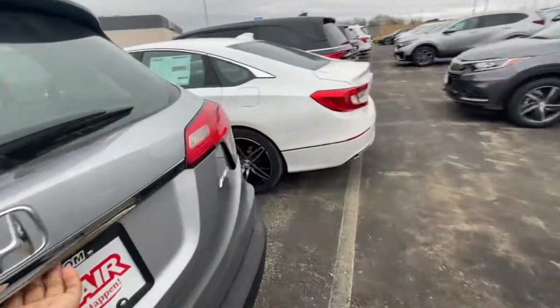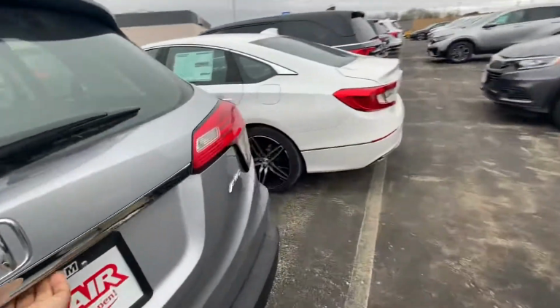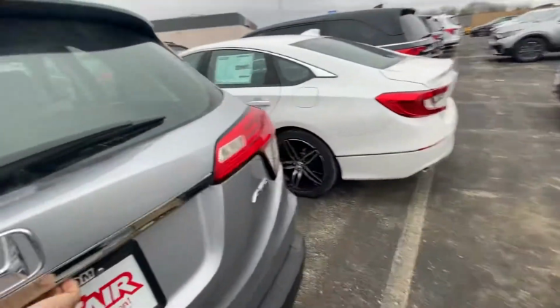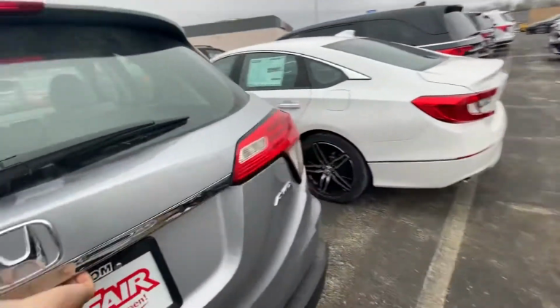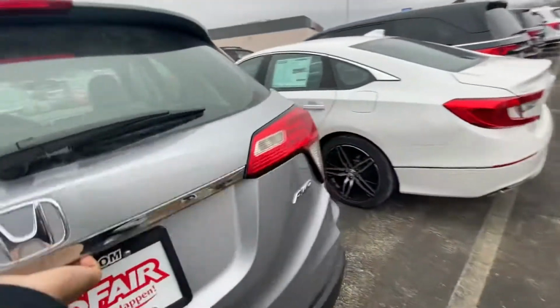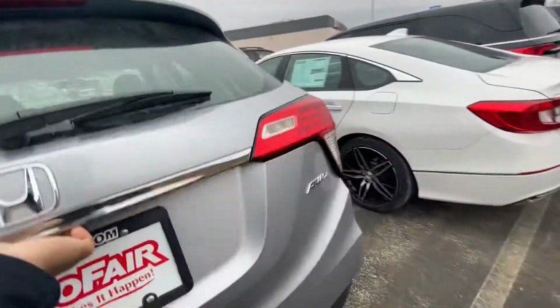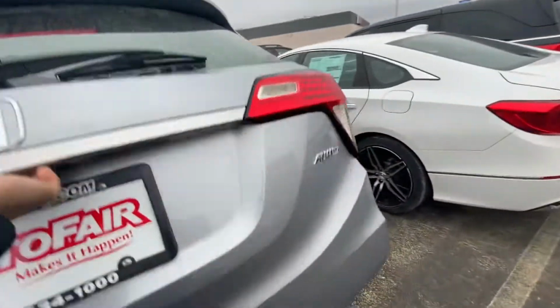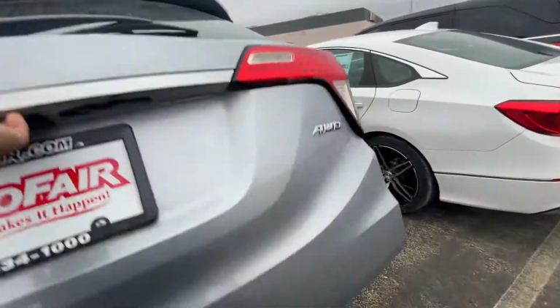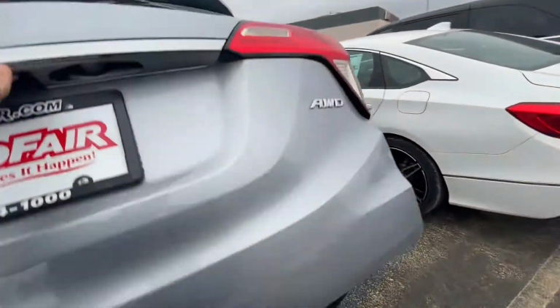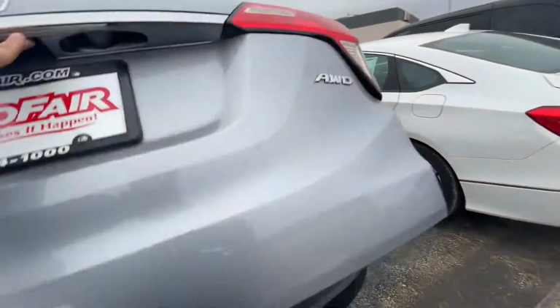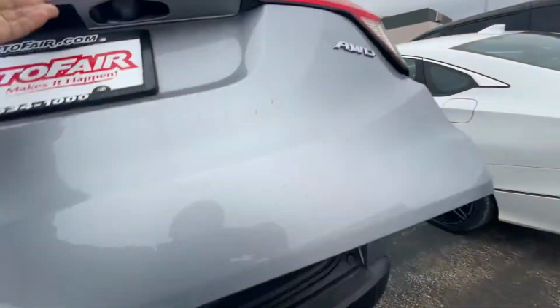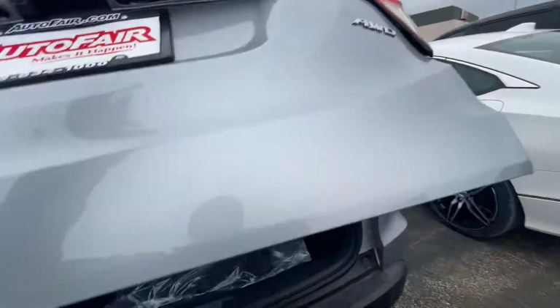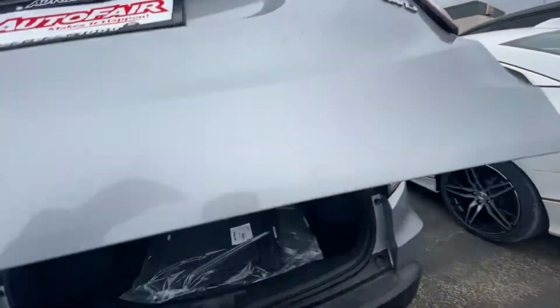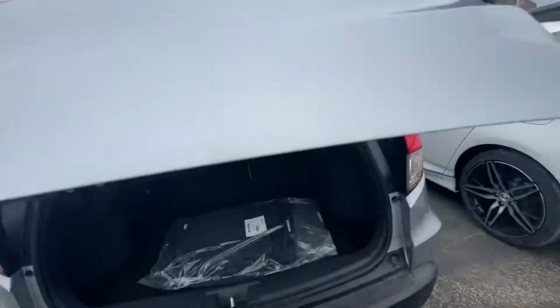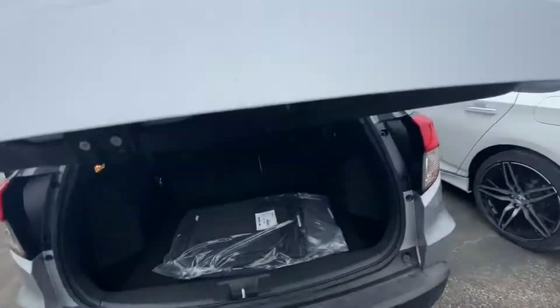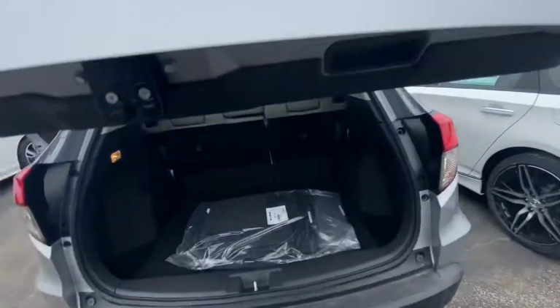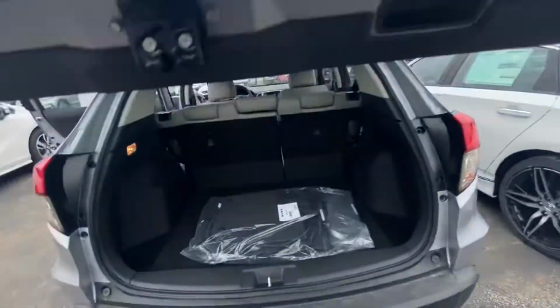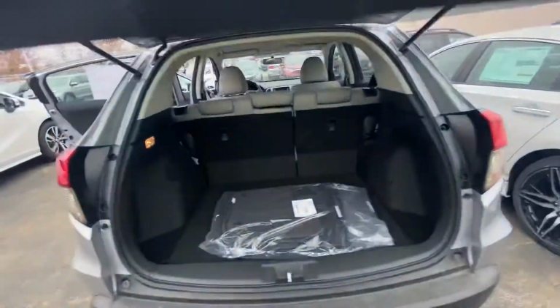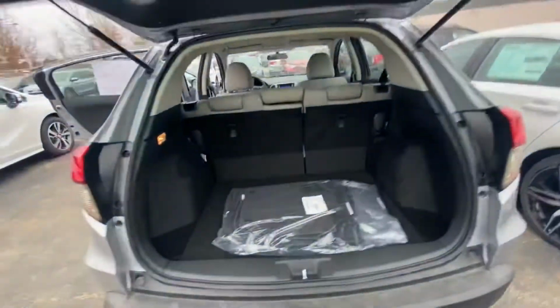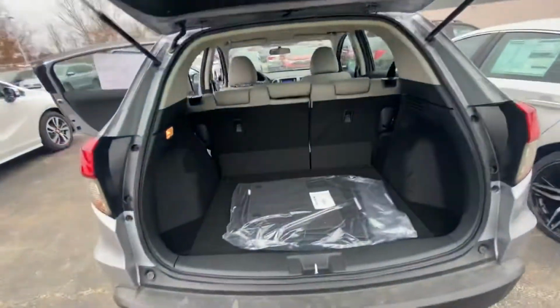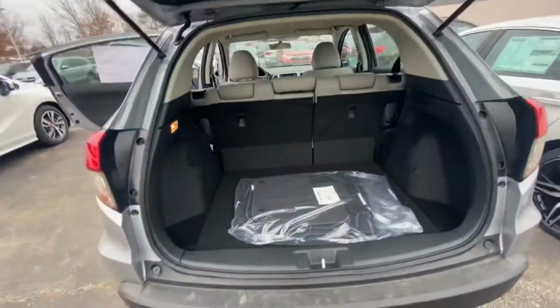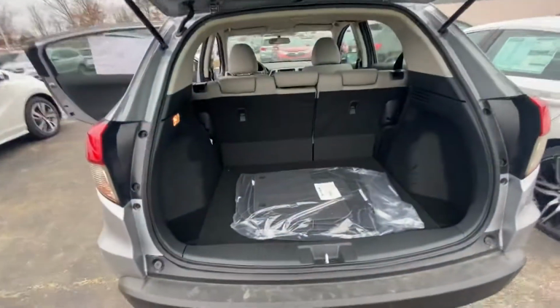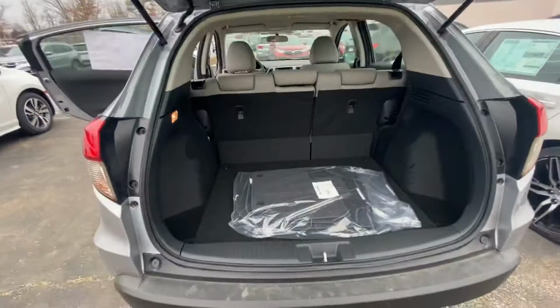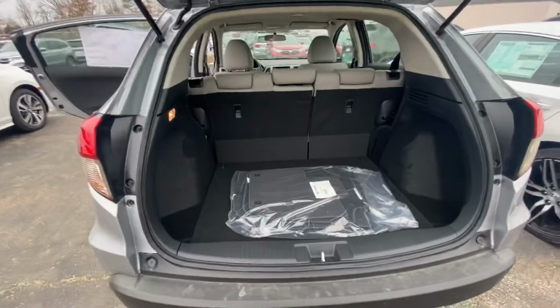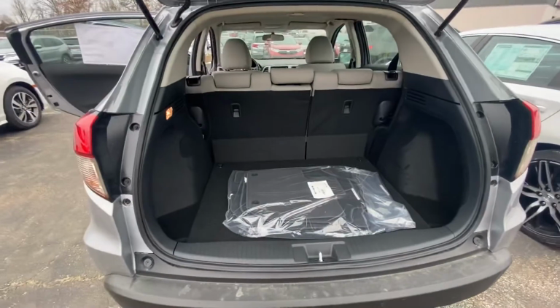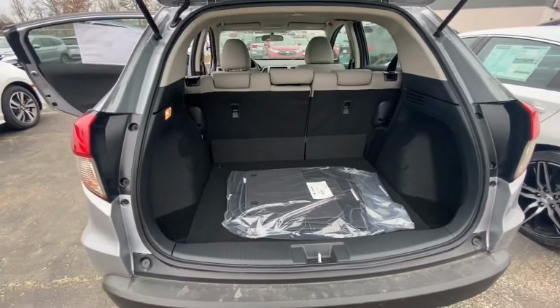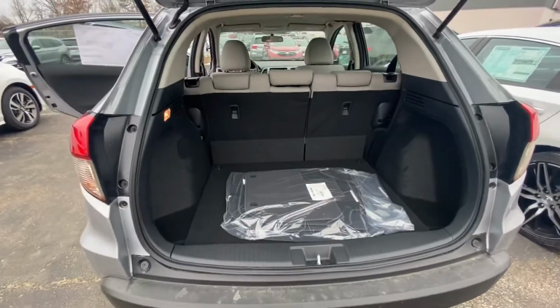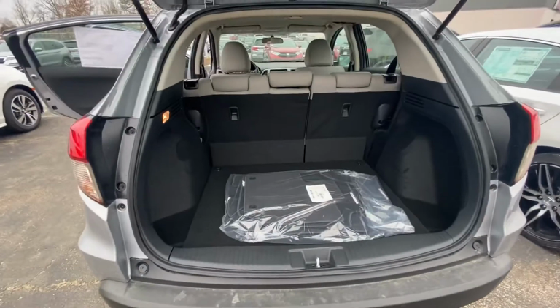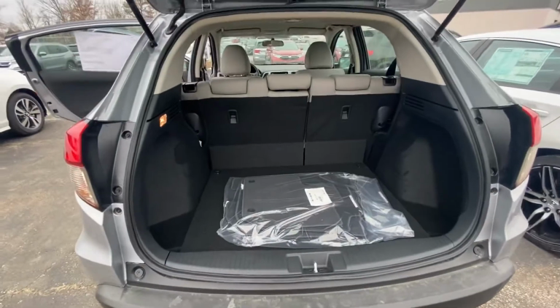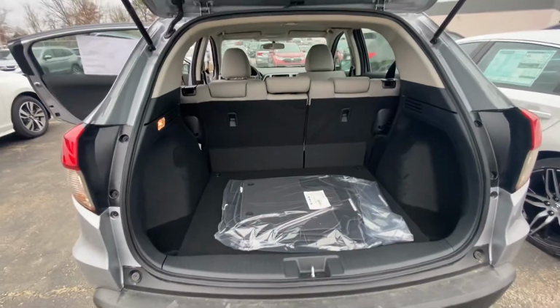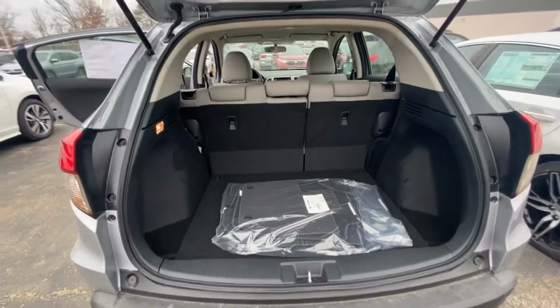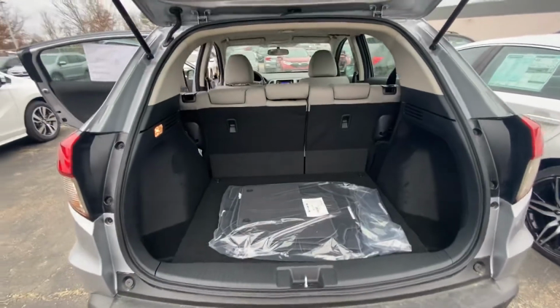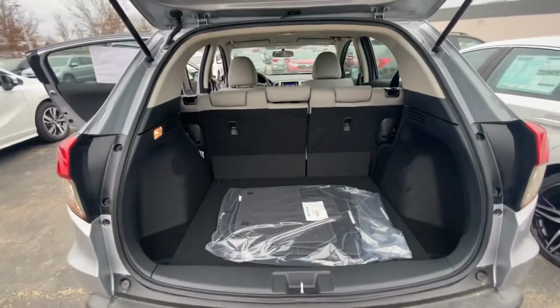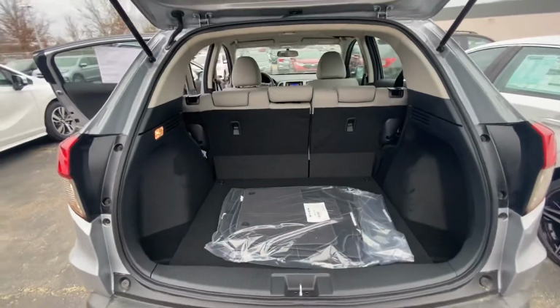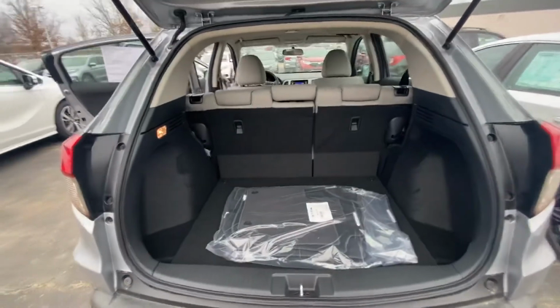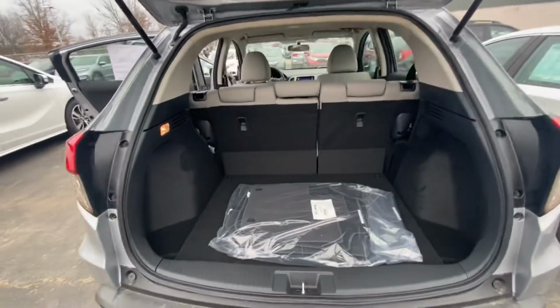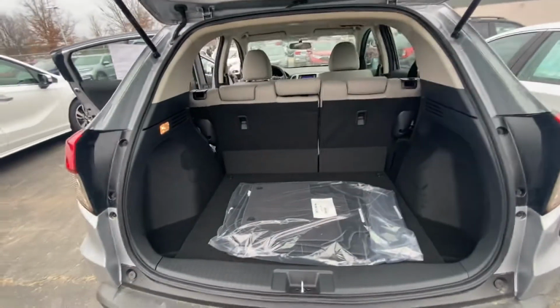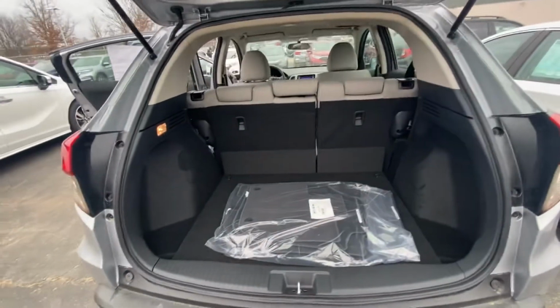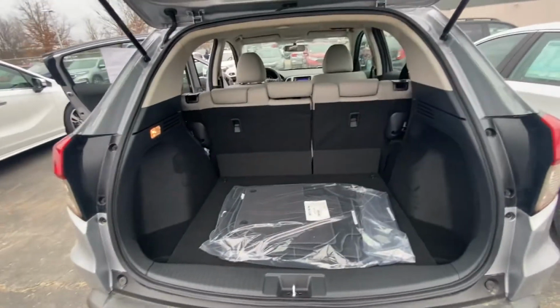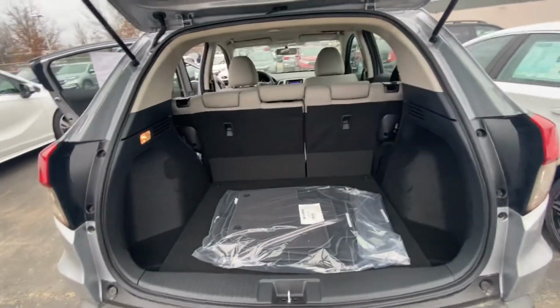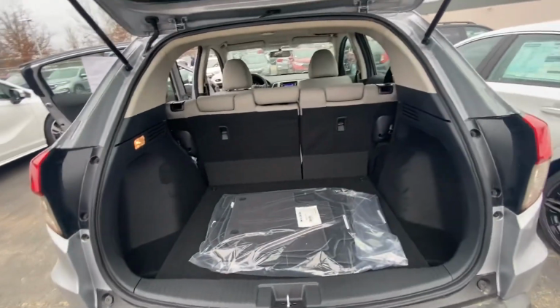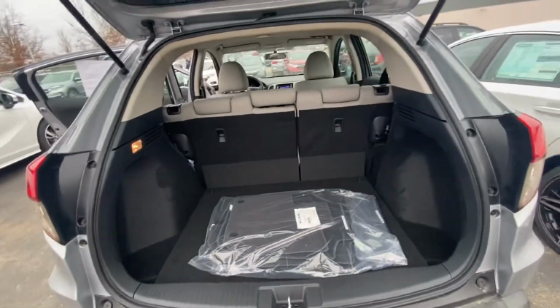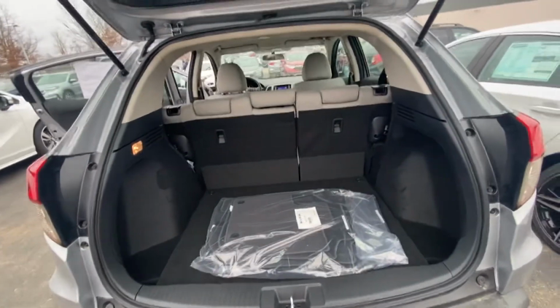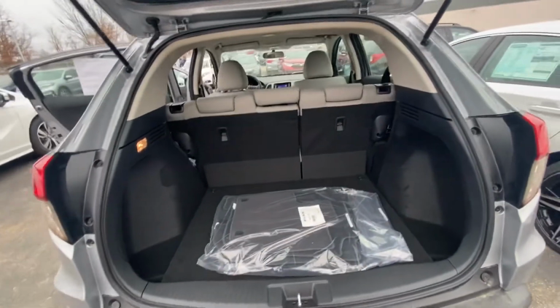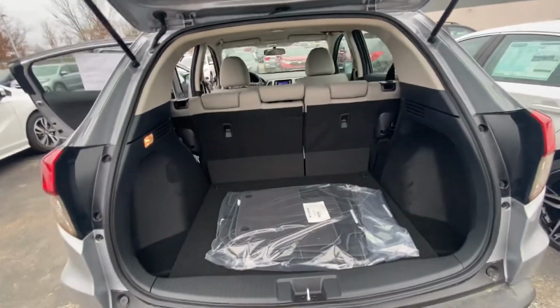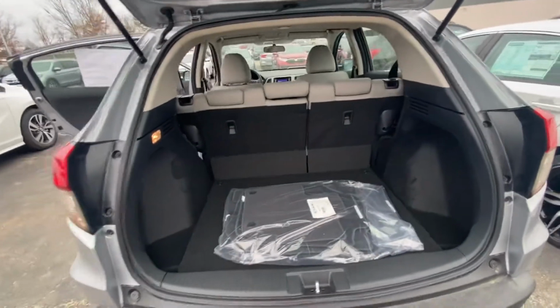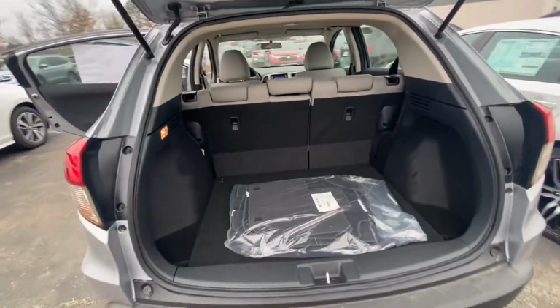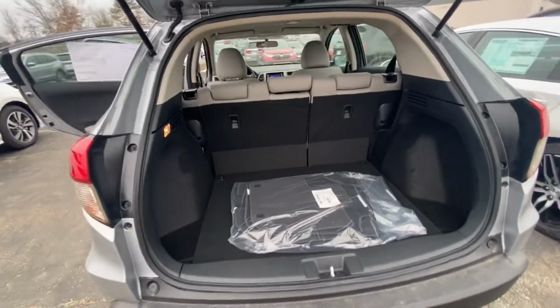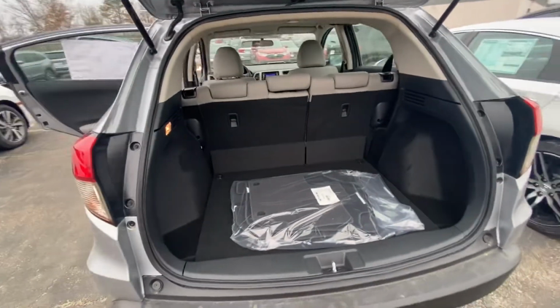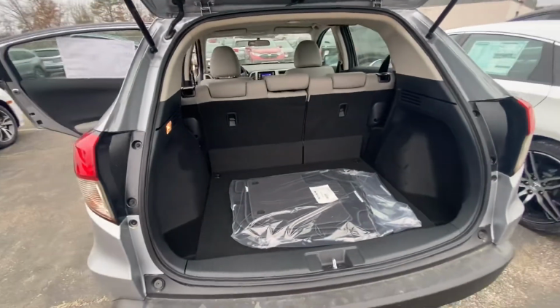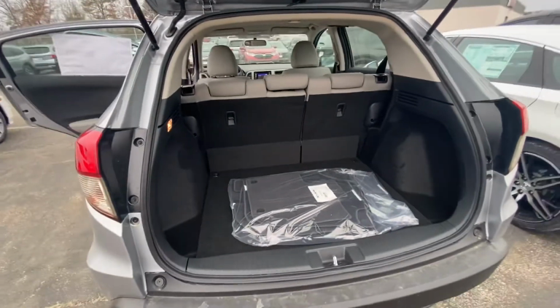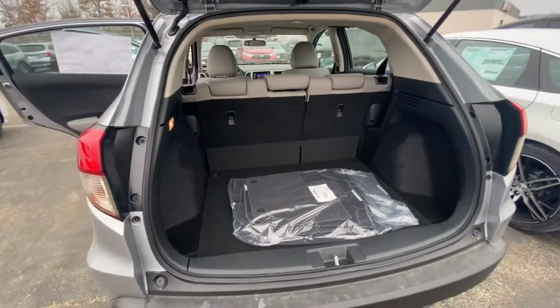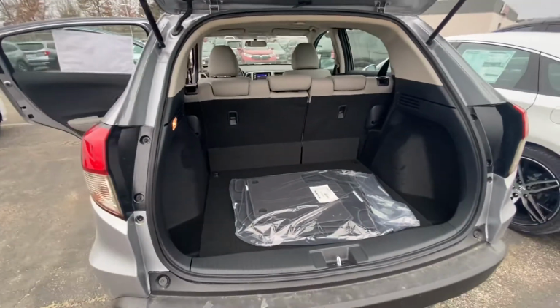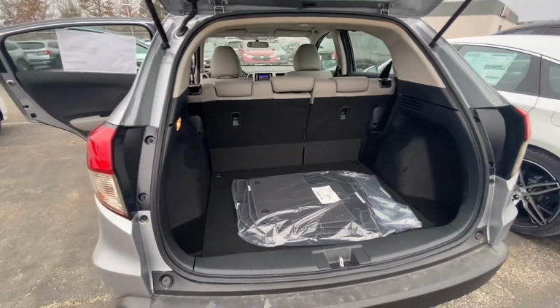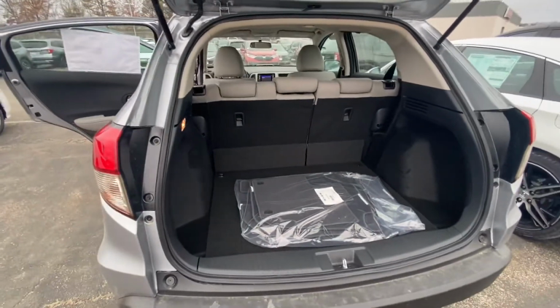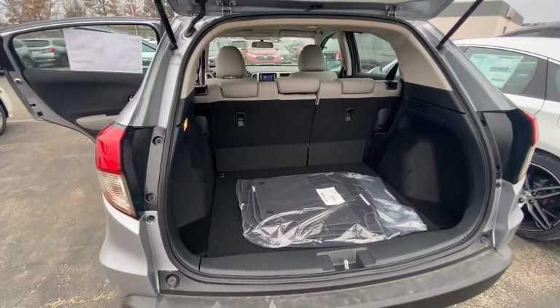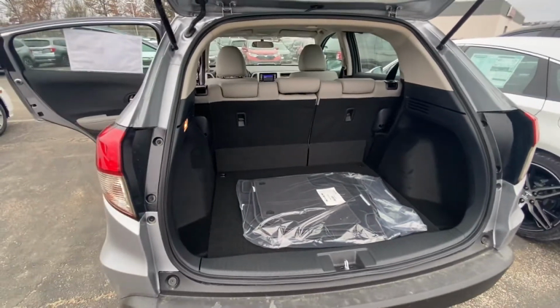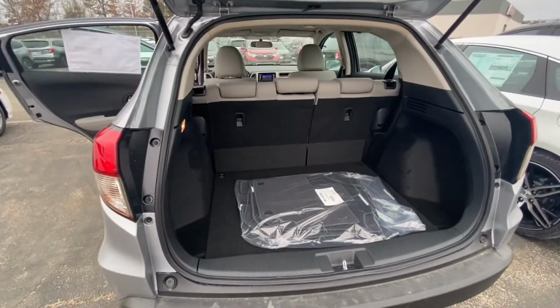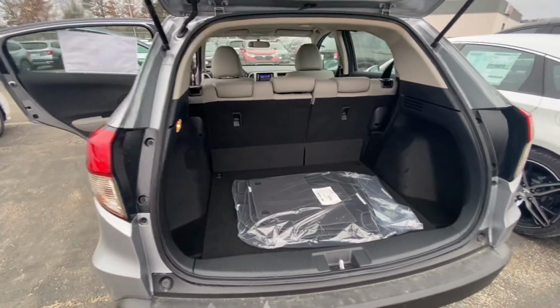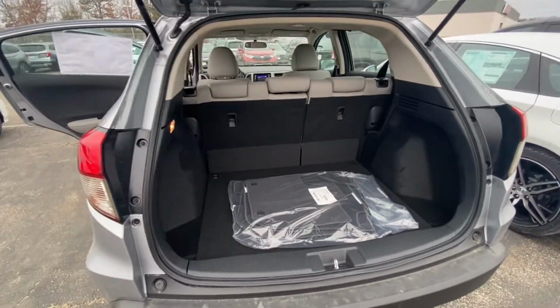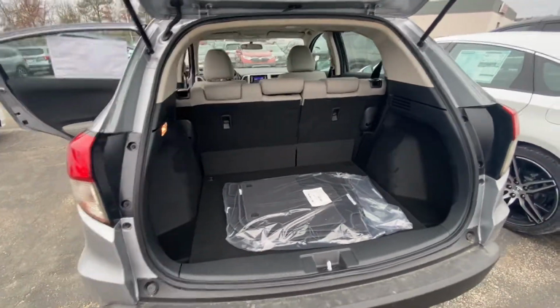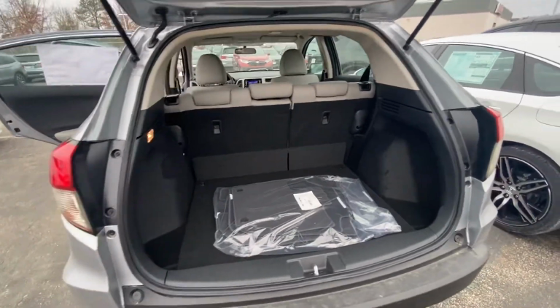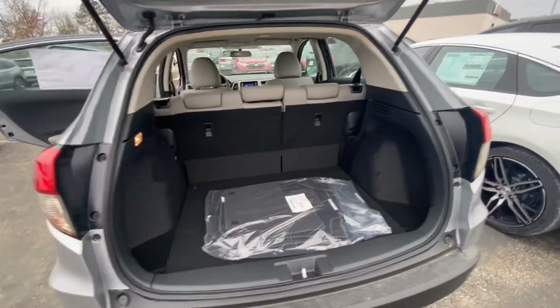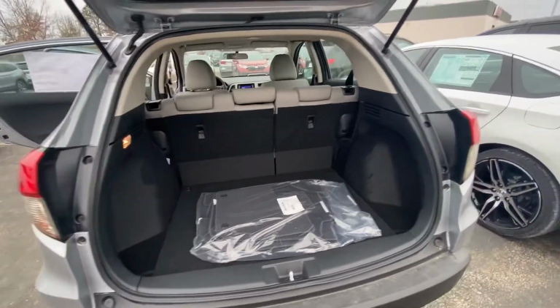This is a nice all-wheel drive vehicle as well, great for the snow. This is the cargo area — tons of space.